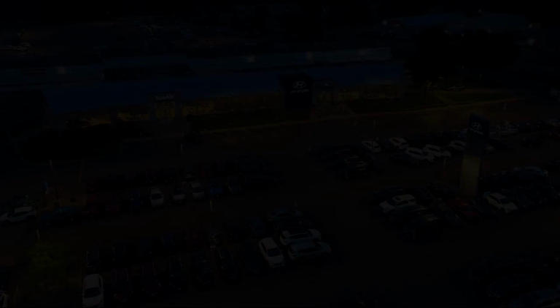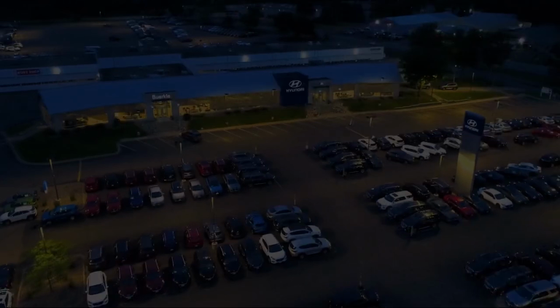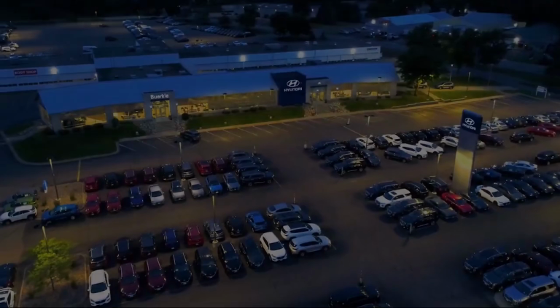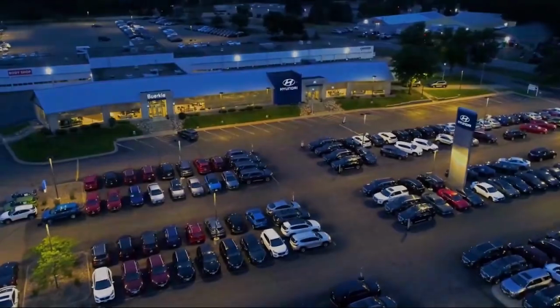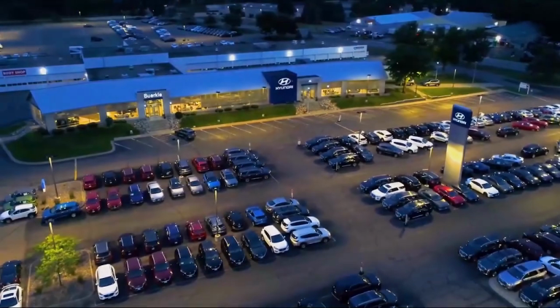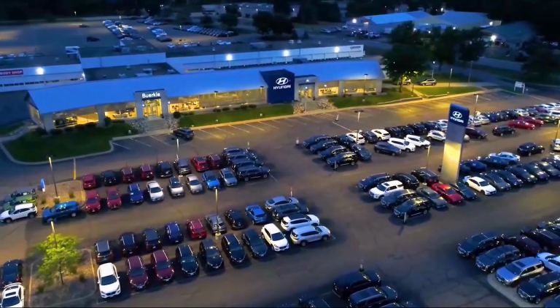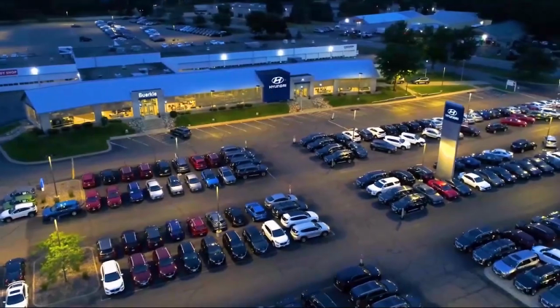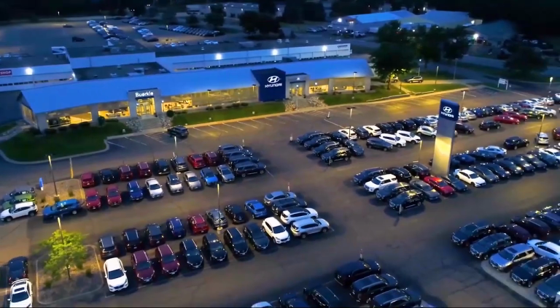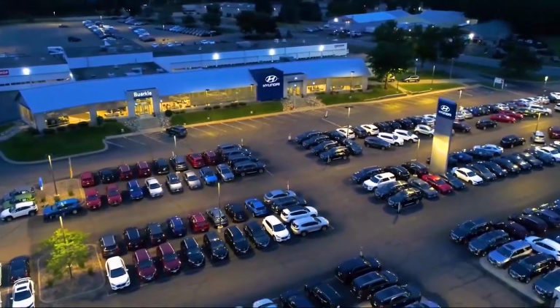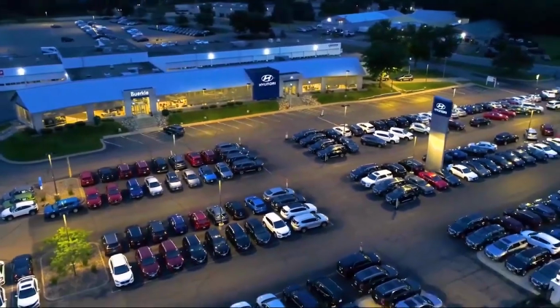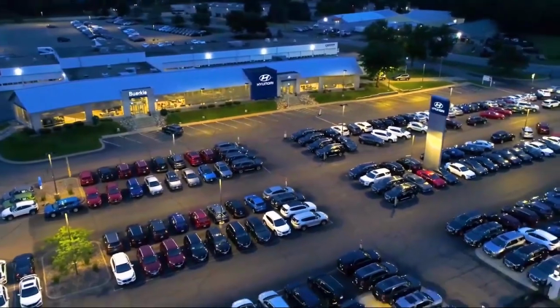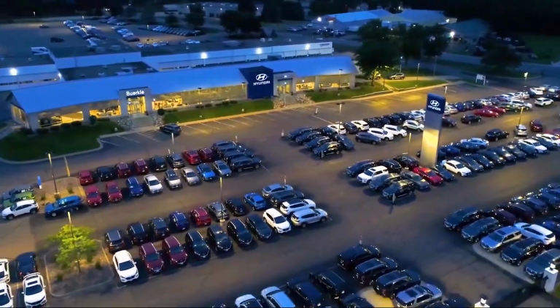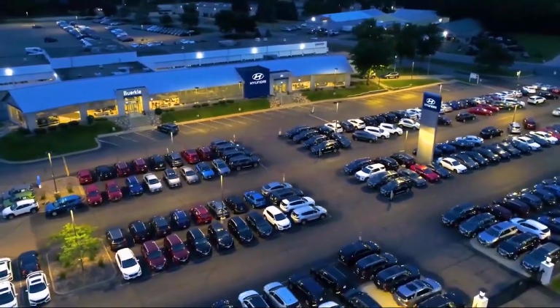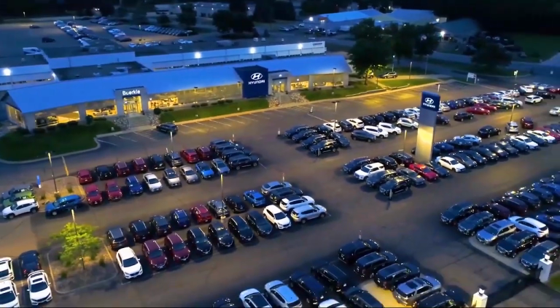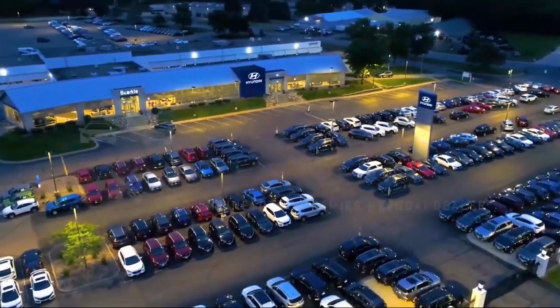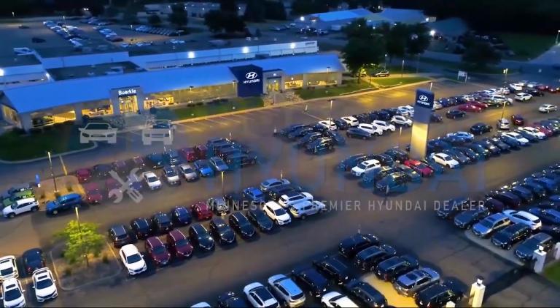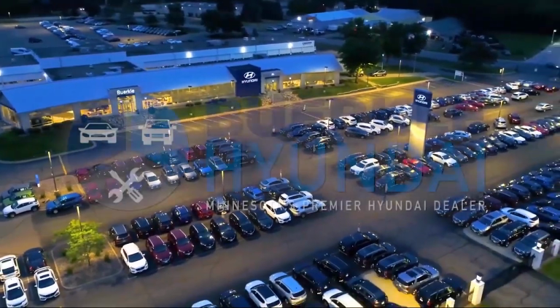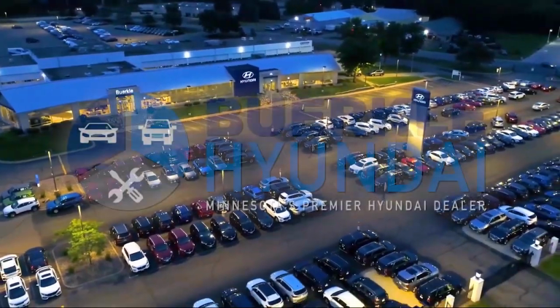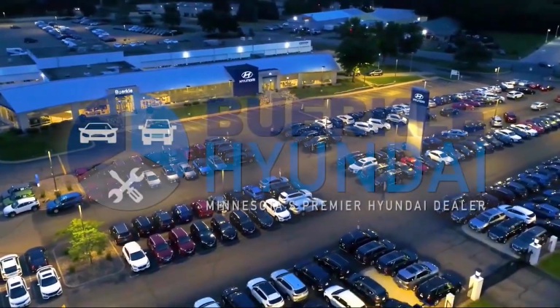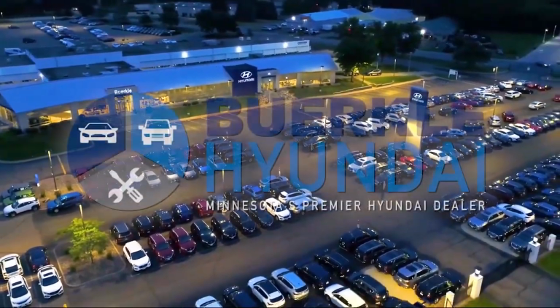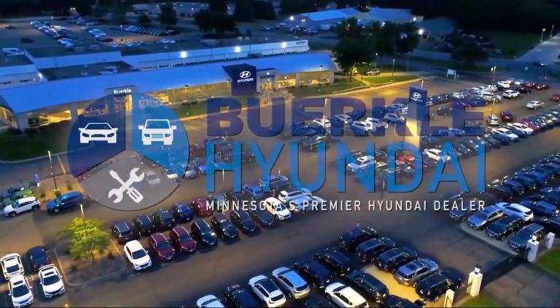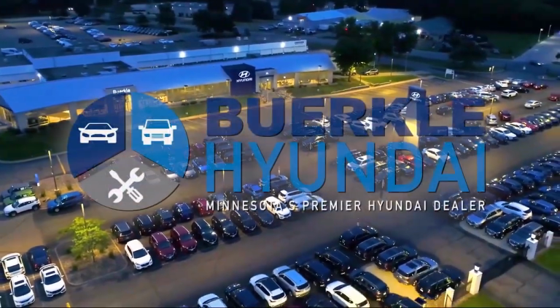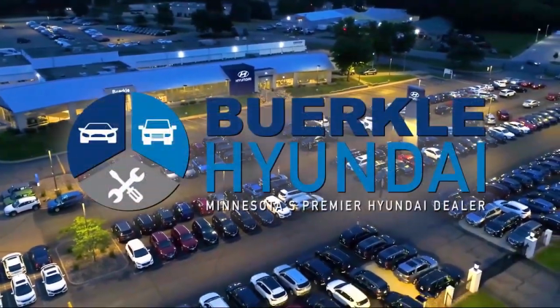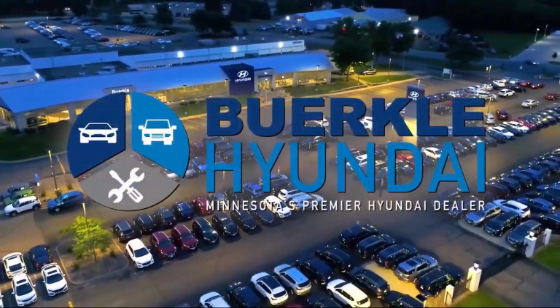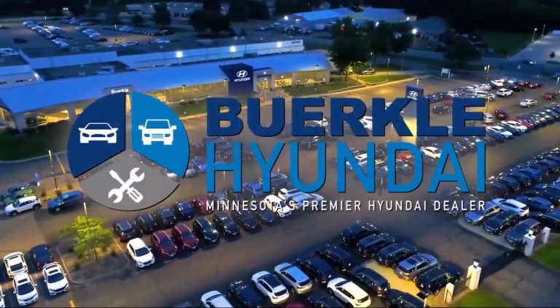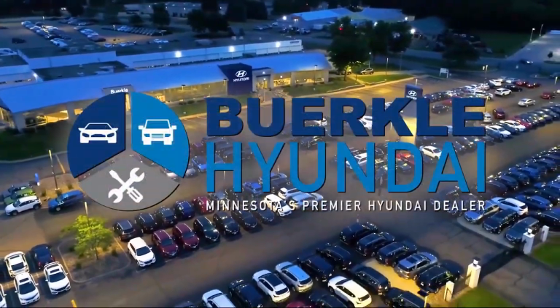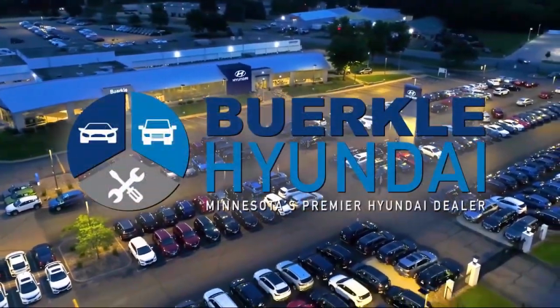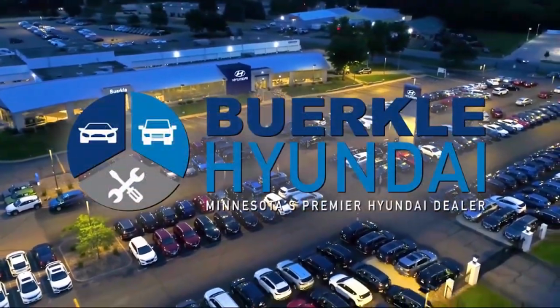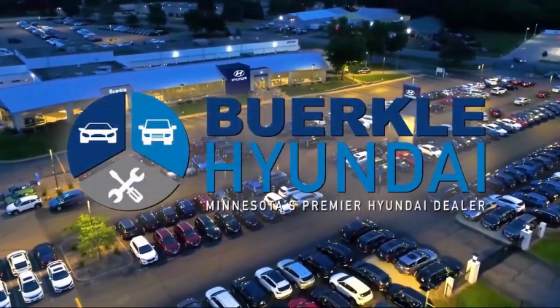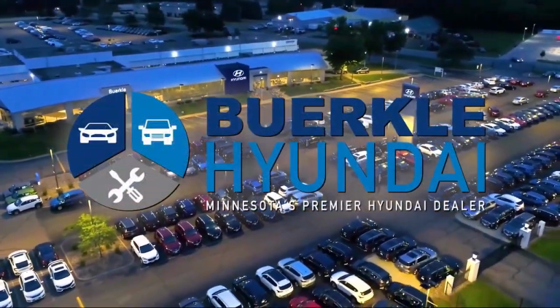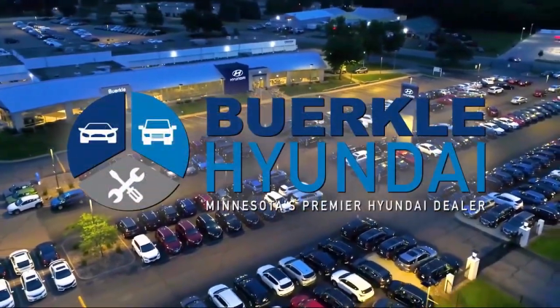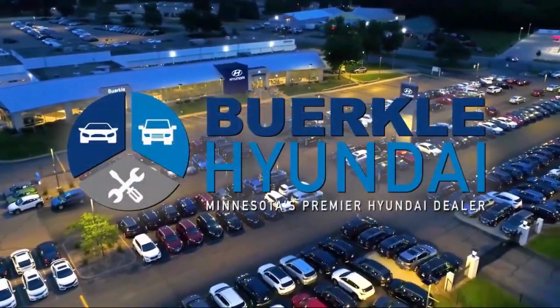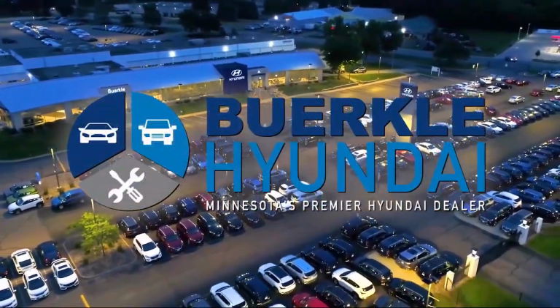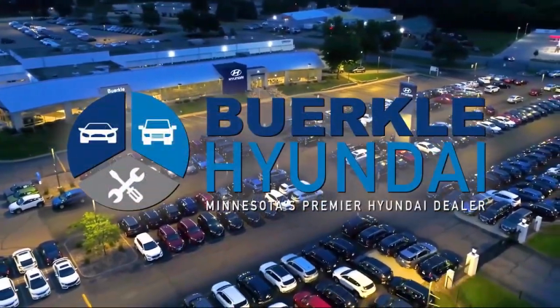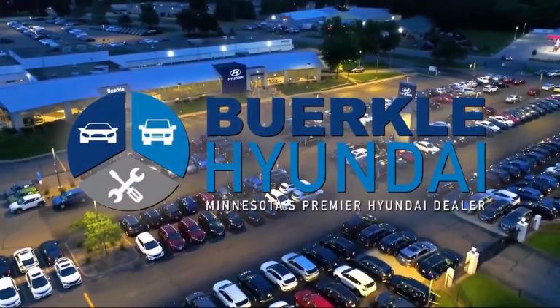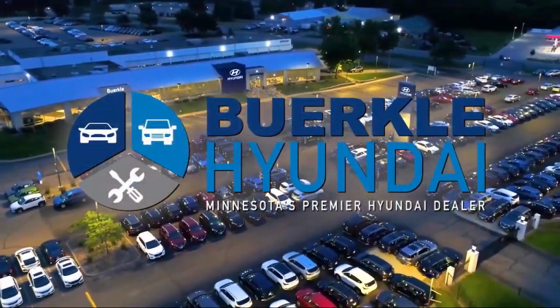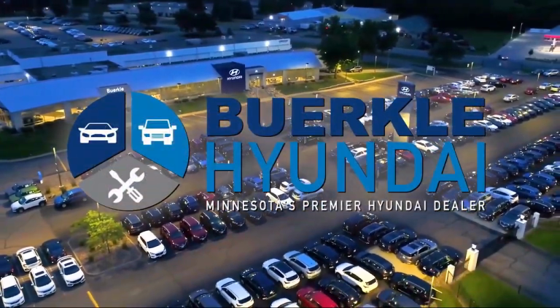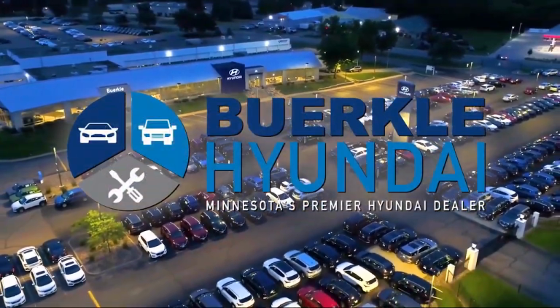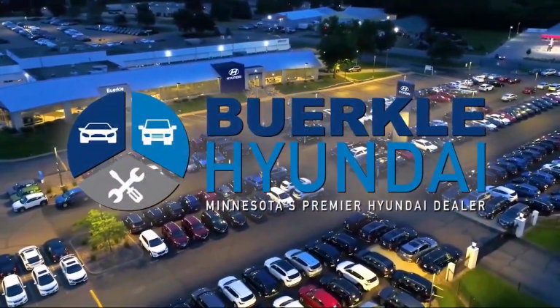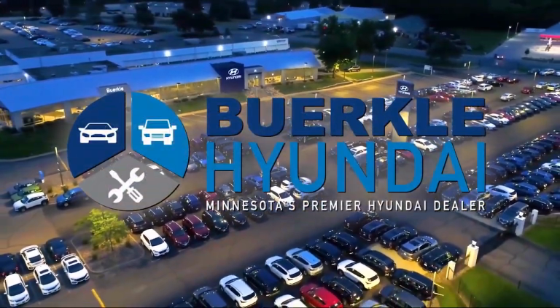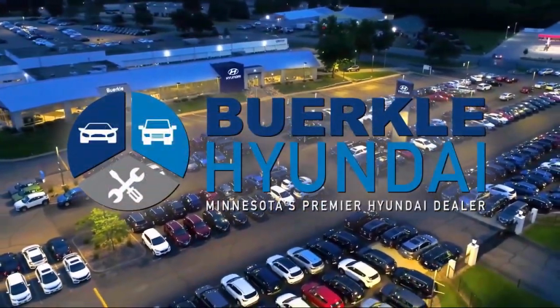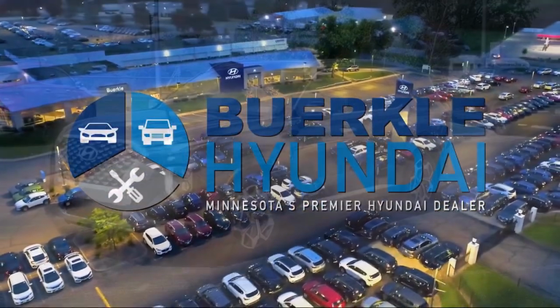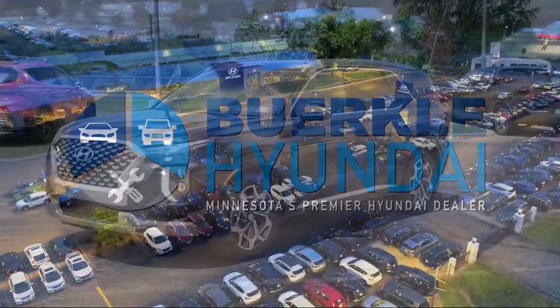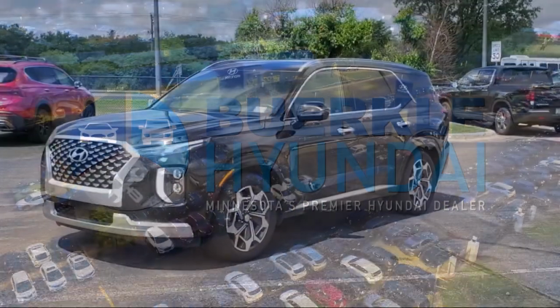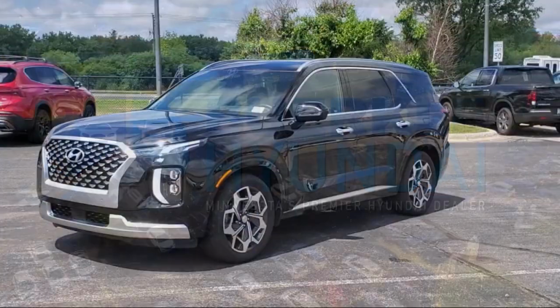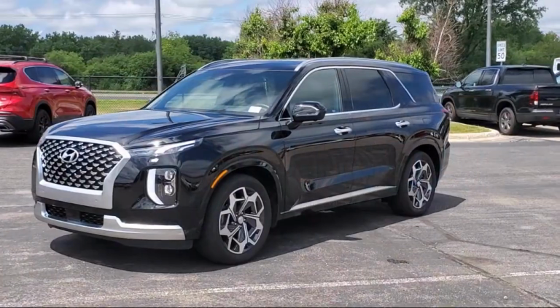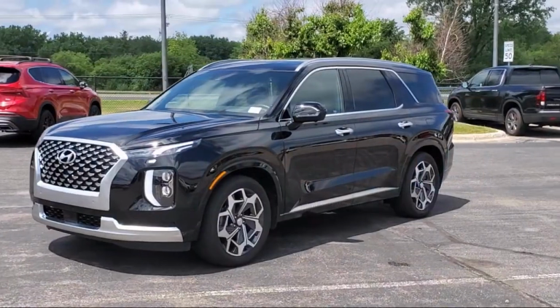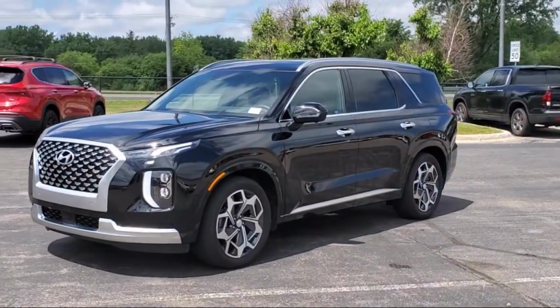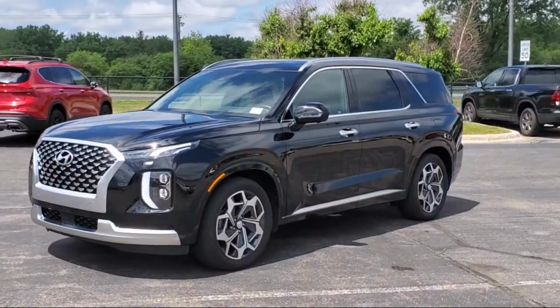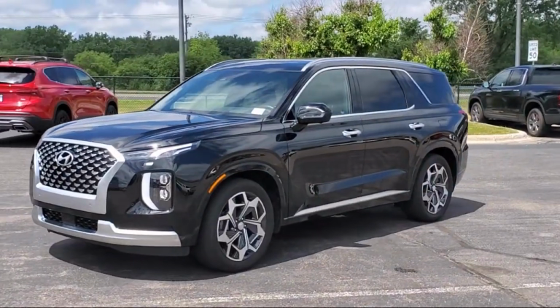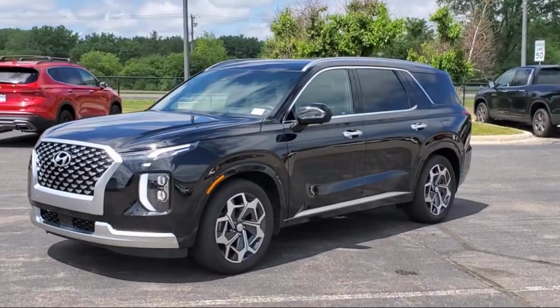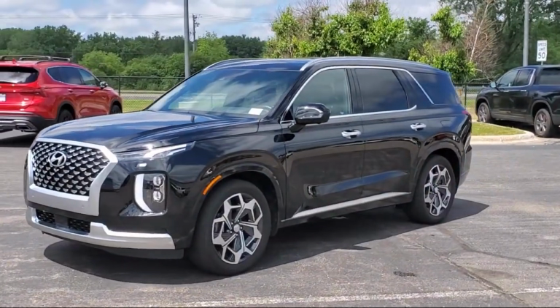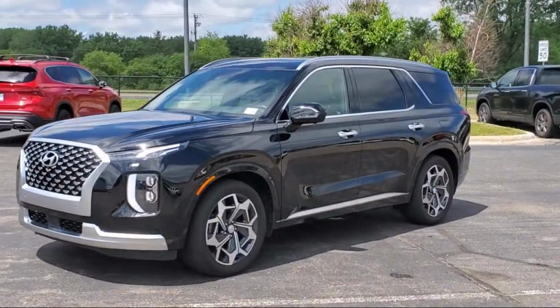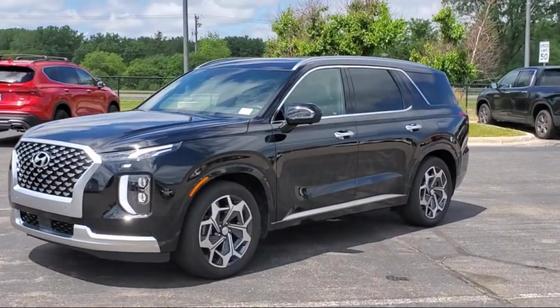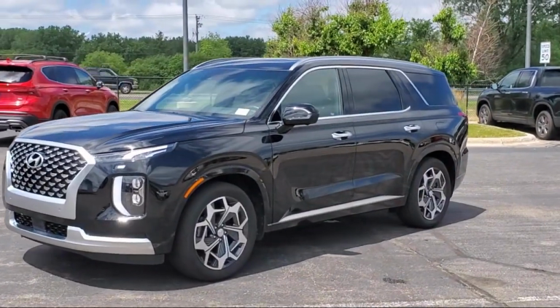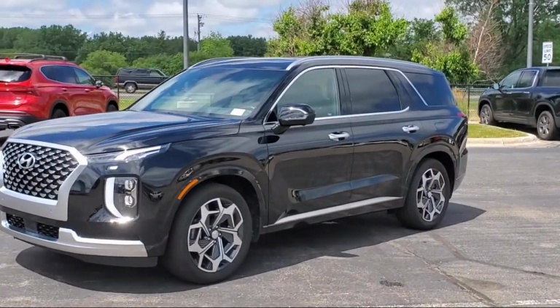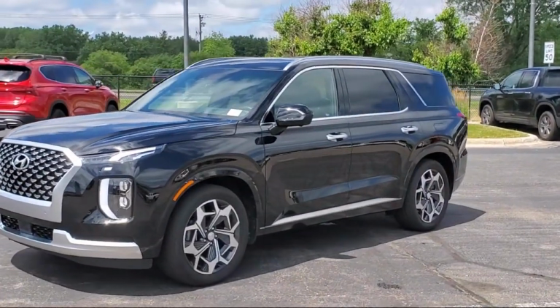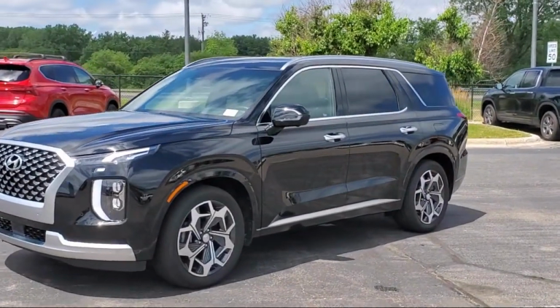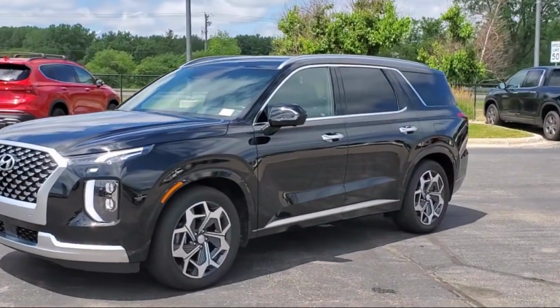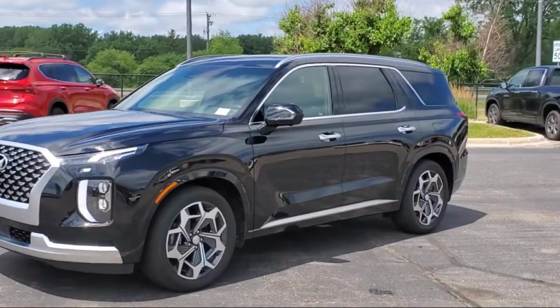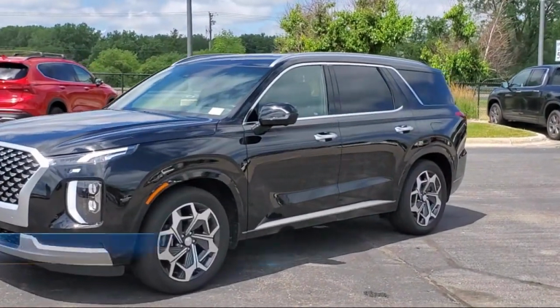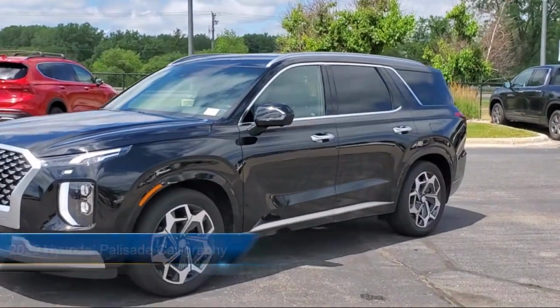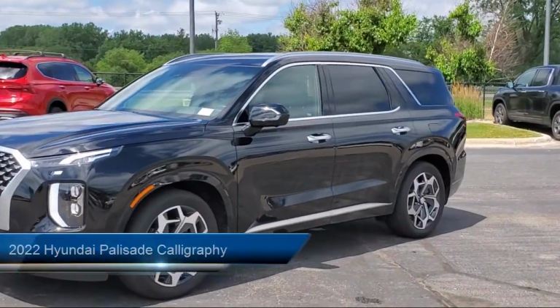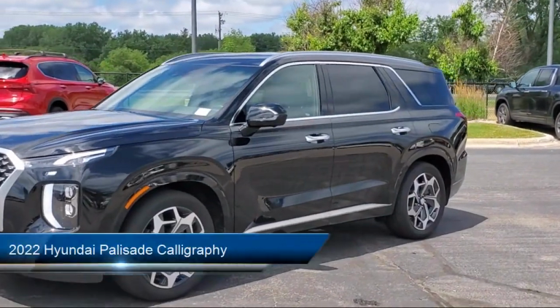Welcome to Buerkle Hyundai, Minnesota's premier Hyundai dealer. Here's a look at another one of our great vehicles from our inventory.